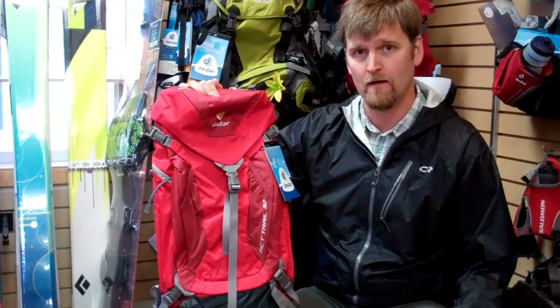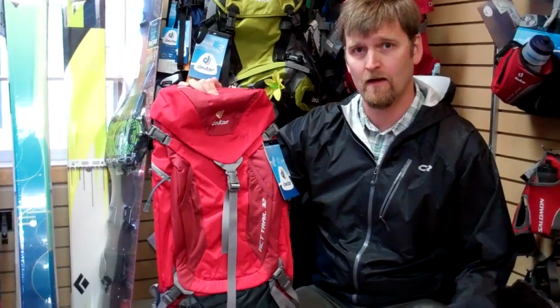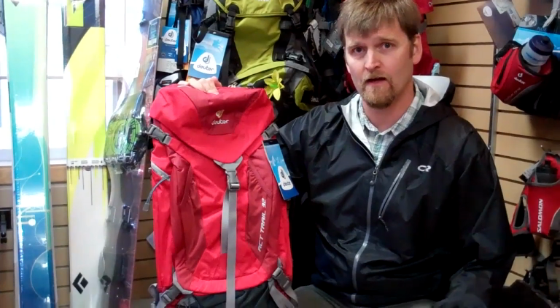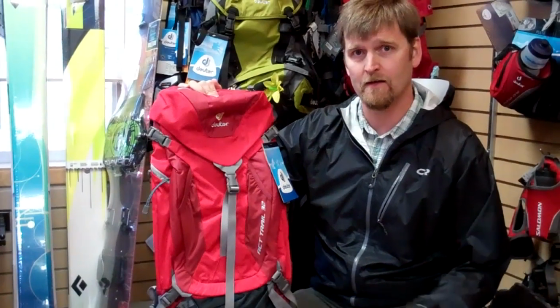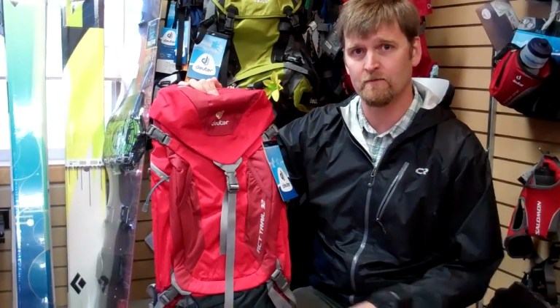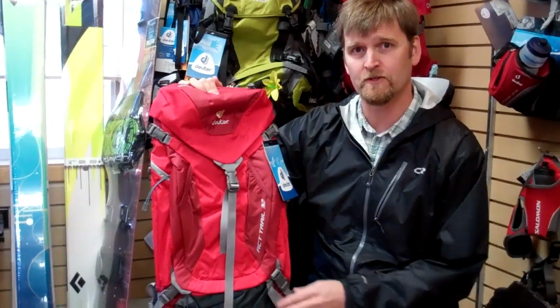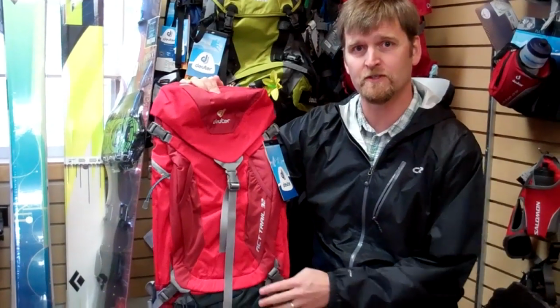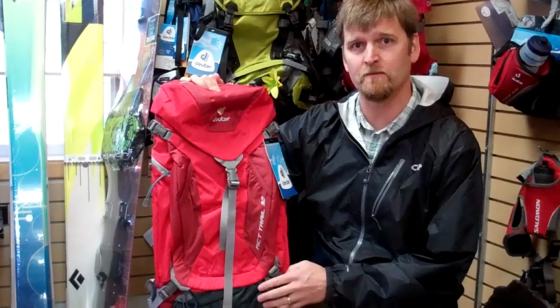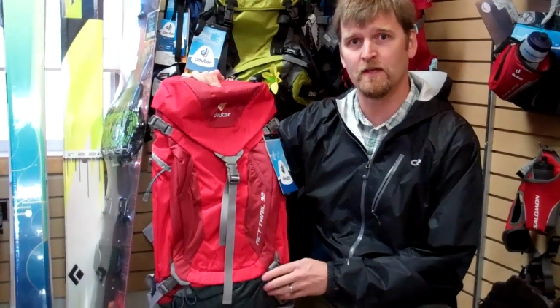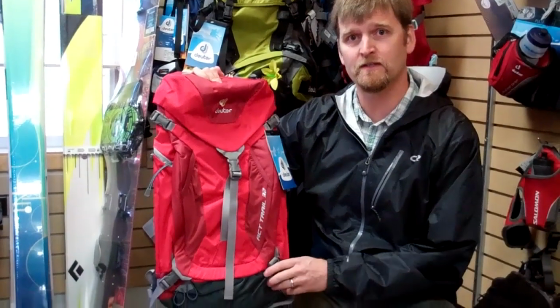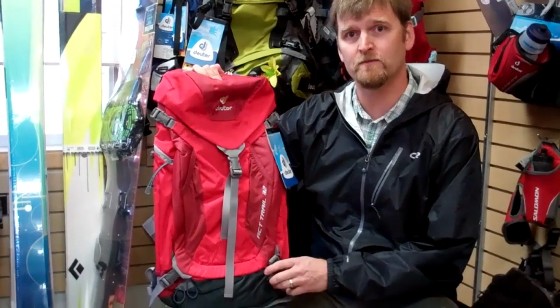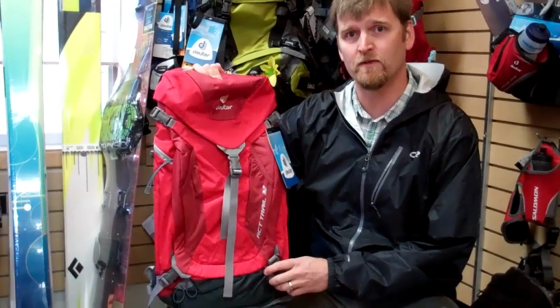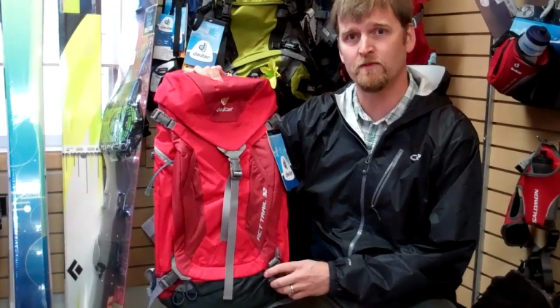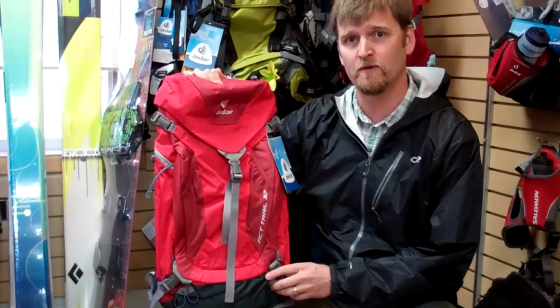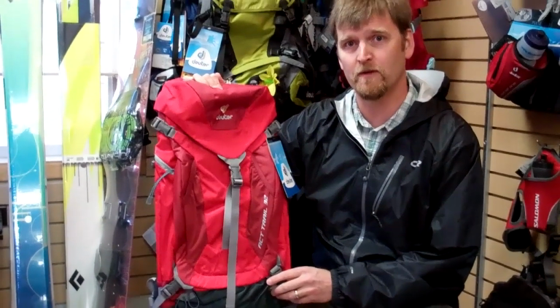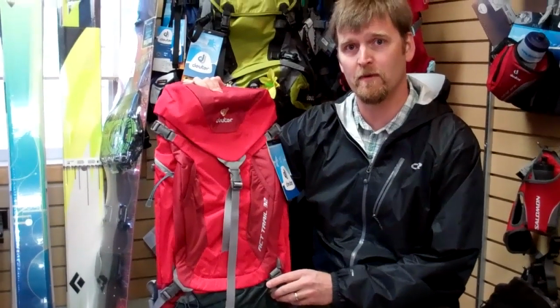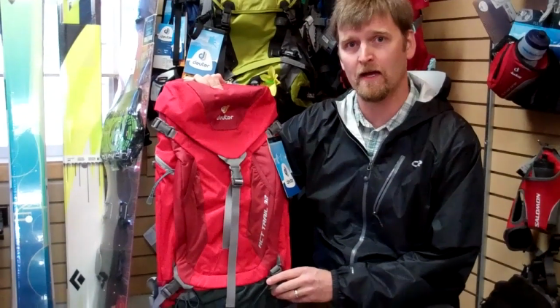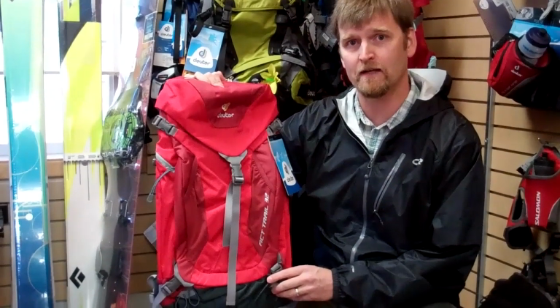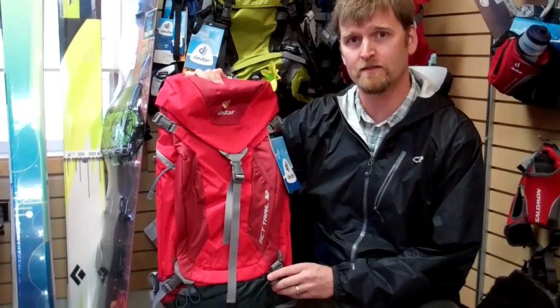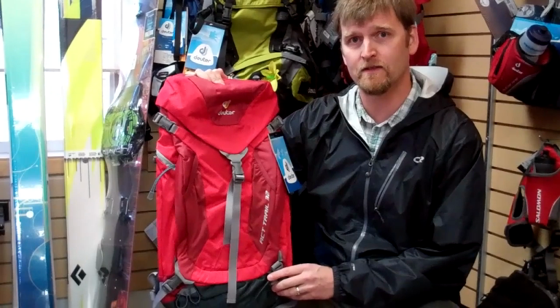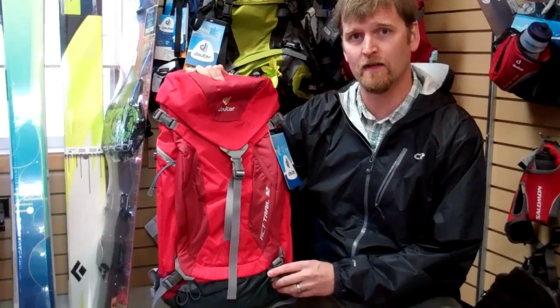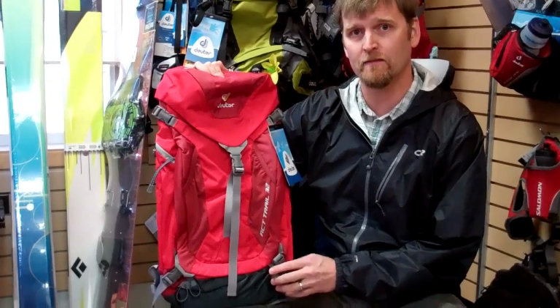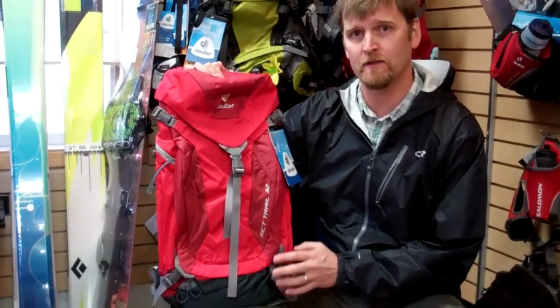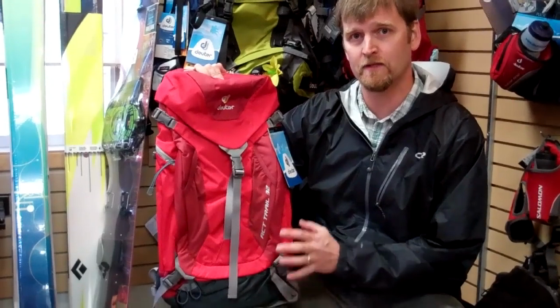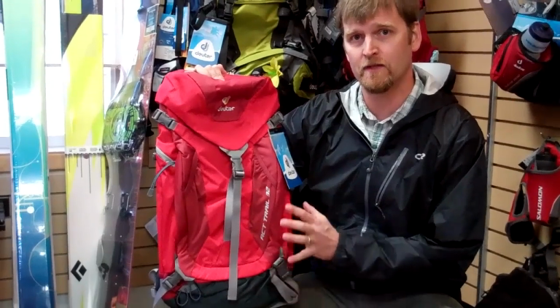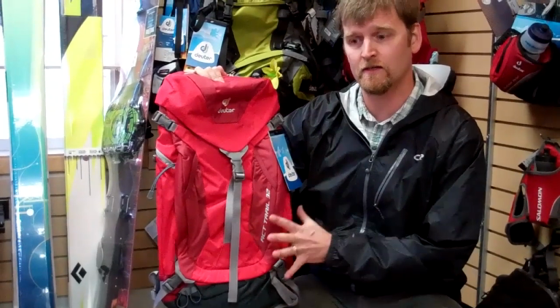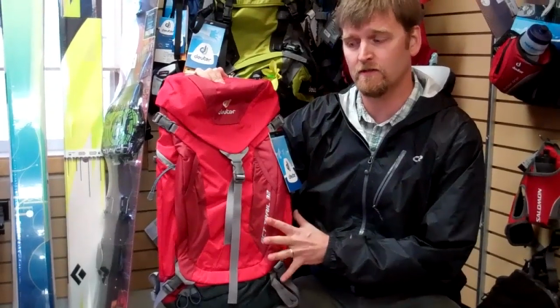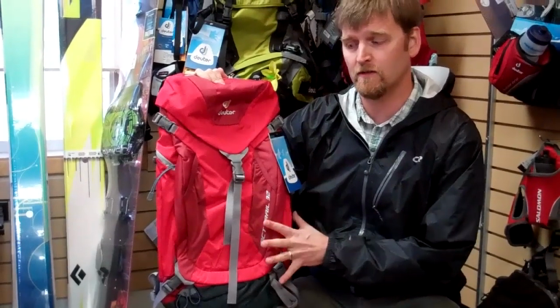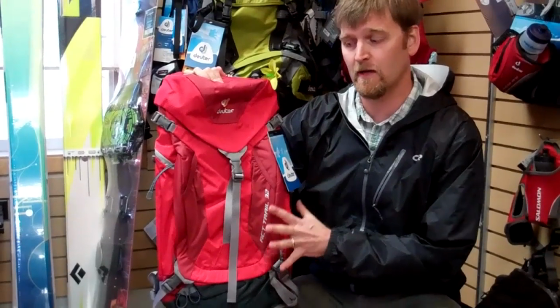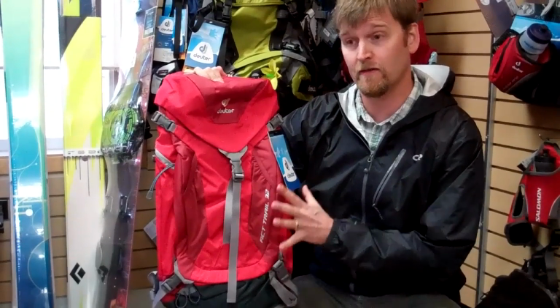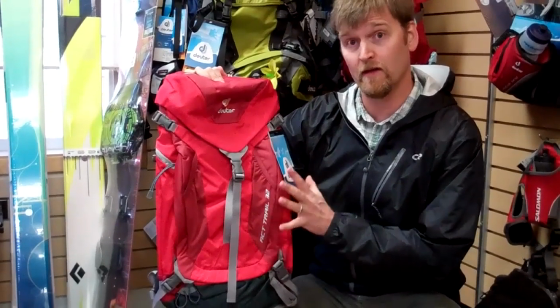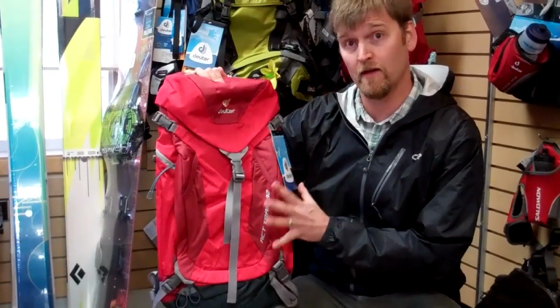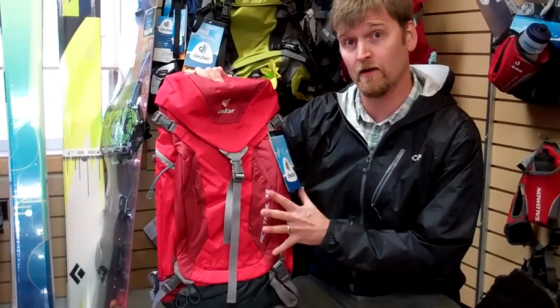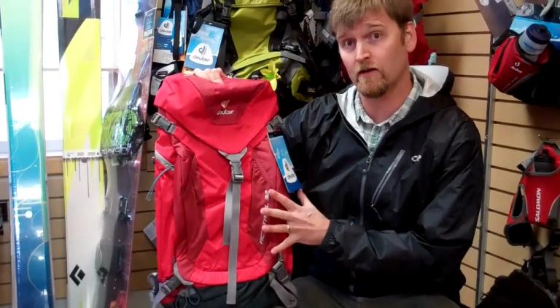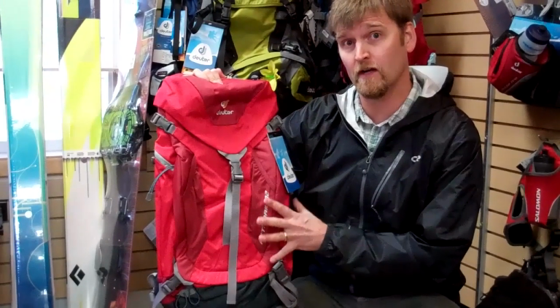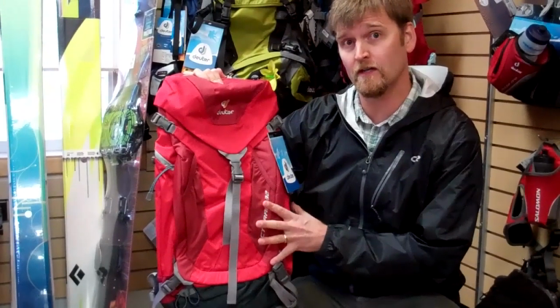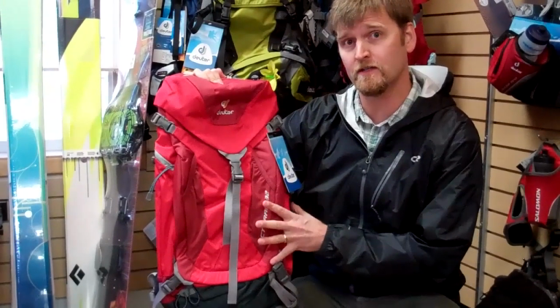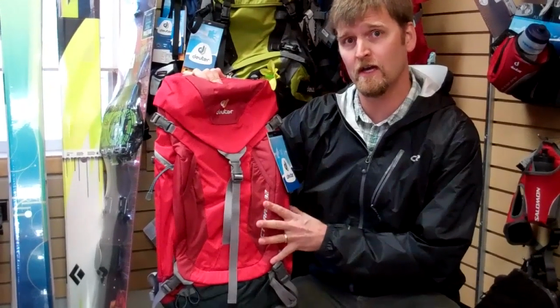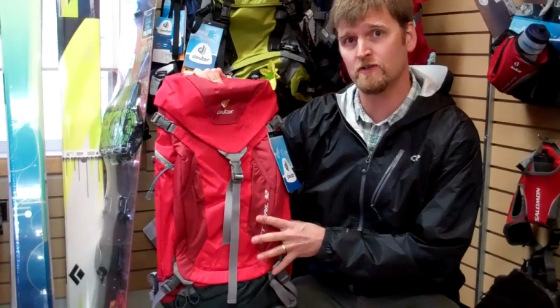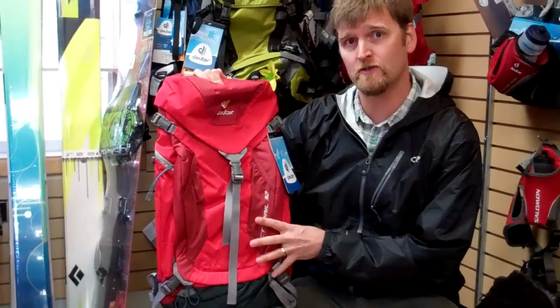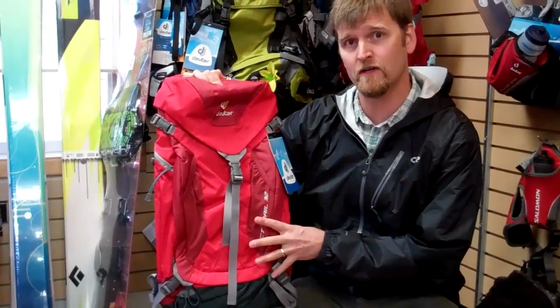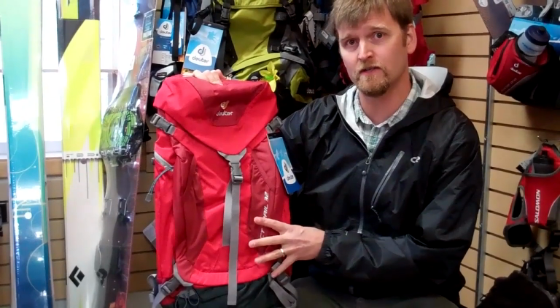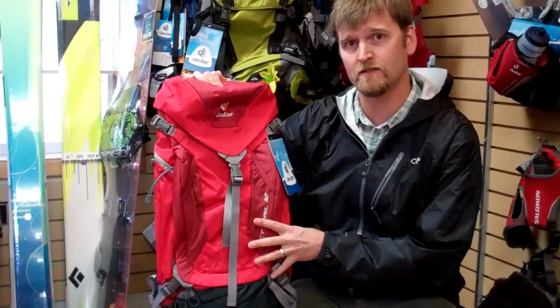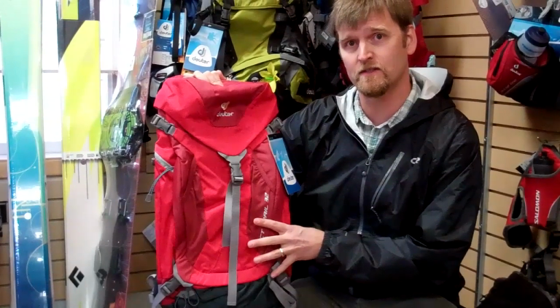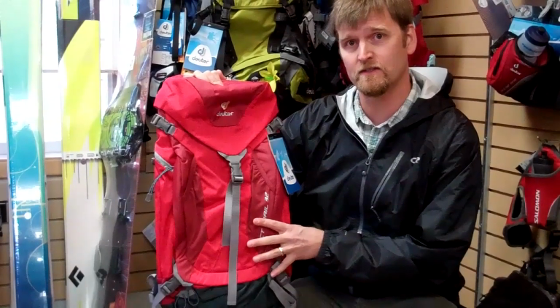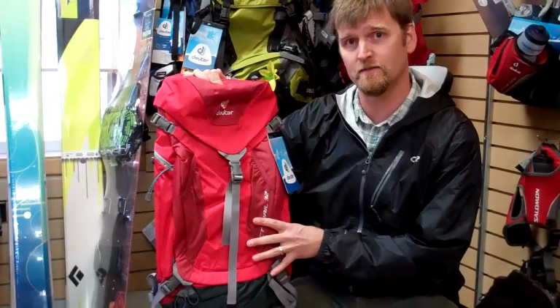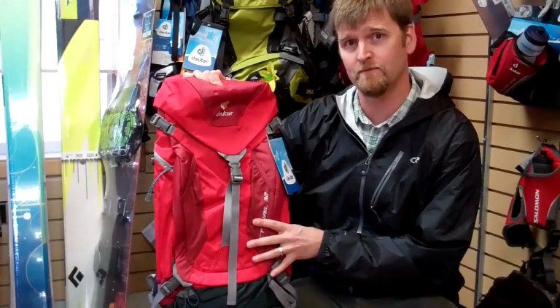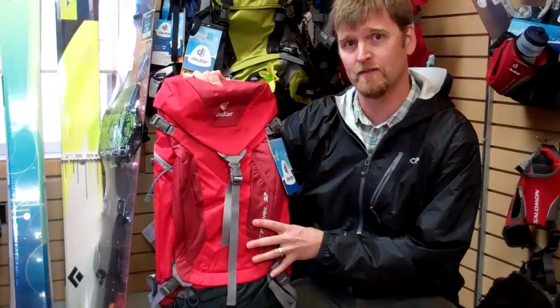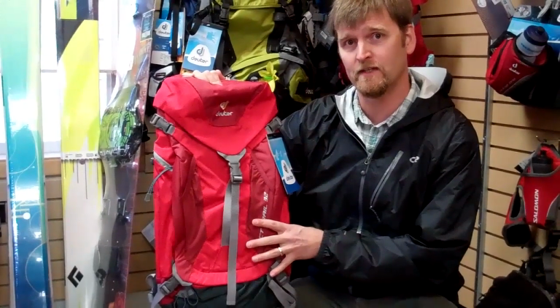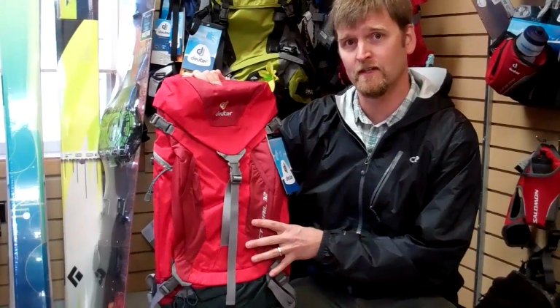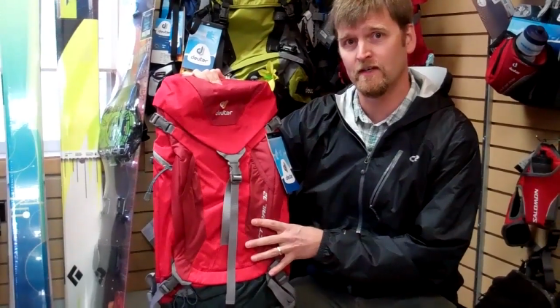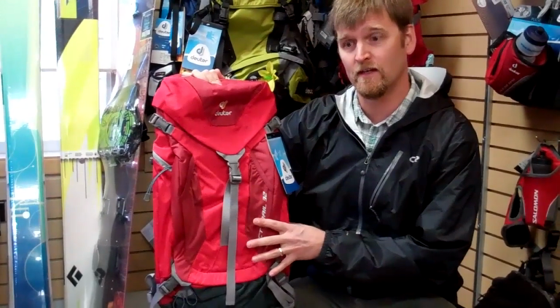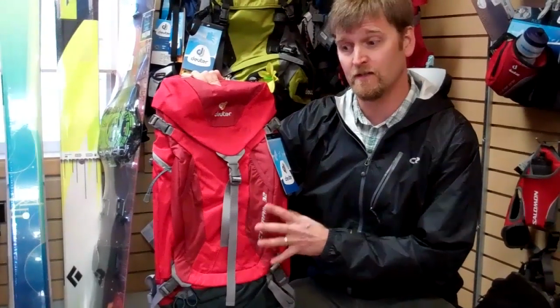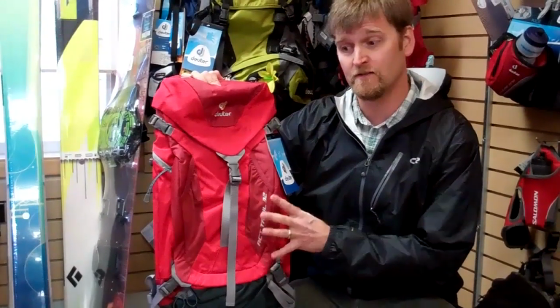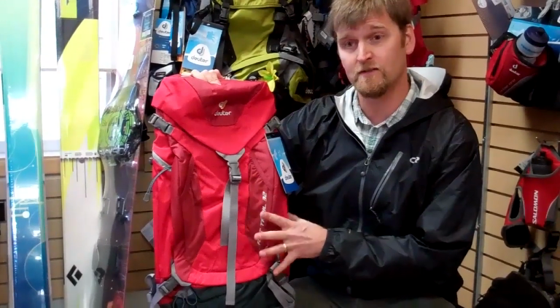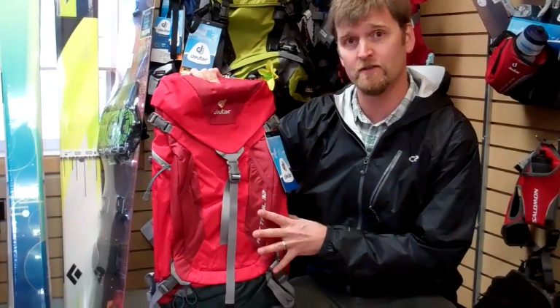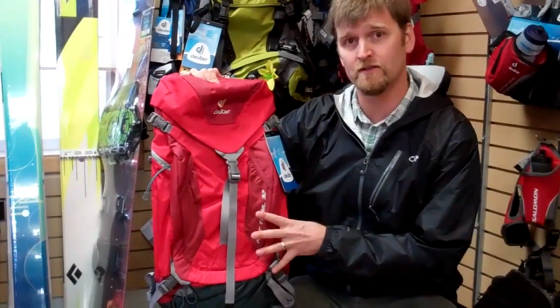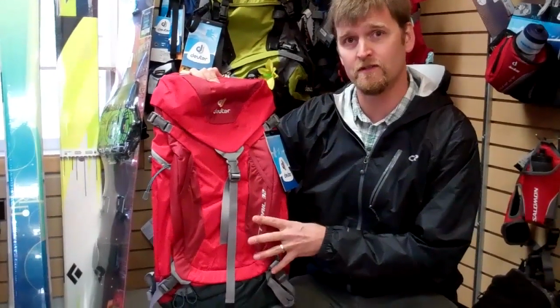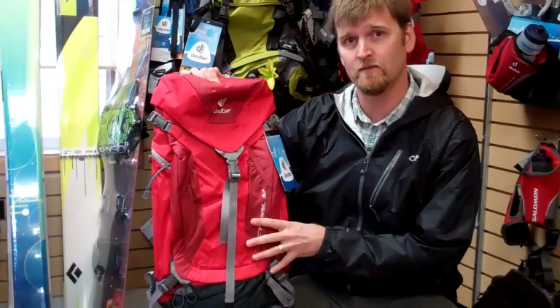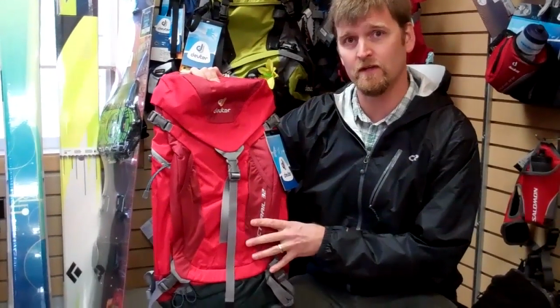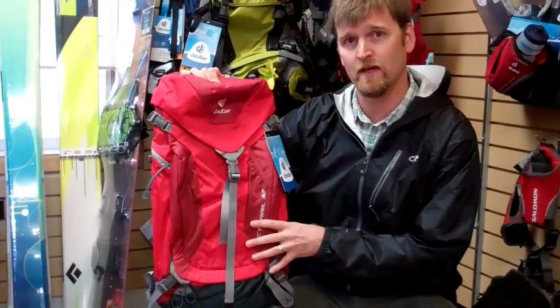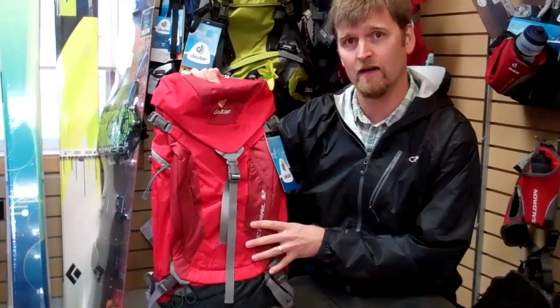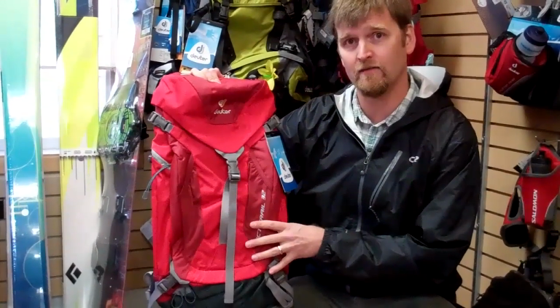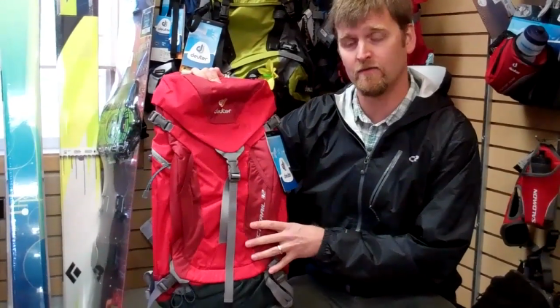Hi, I'm Christian Mason with Deuter Packs. Today I'm going to talk to you about the Air Contact Trail system and series that we have.